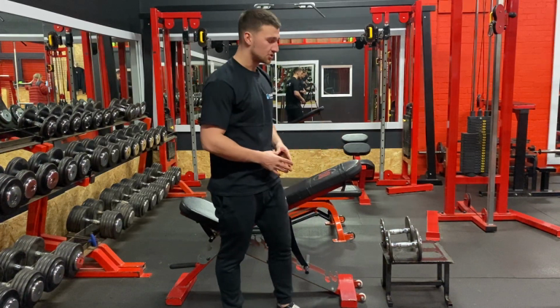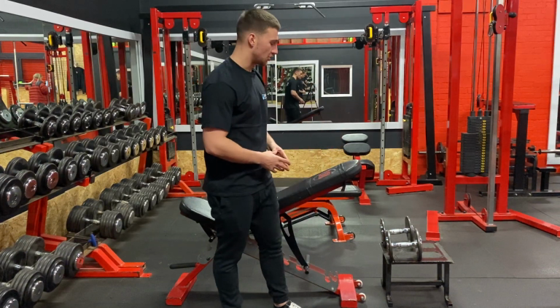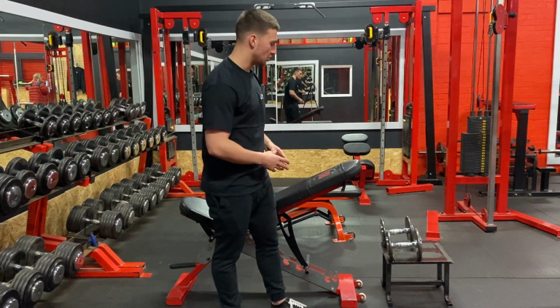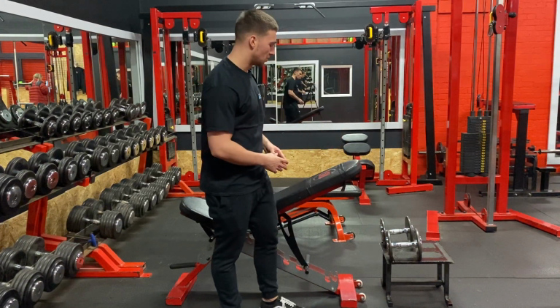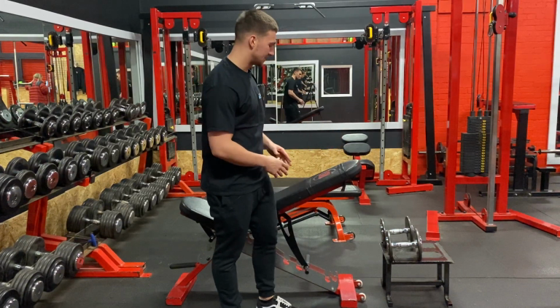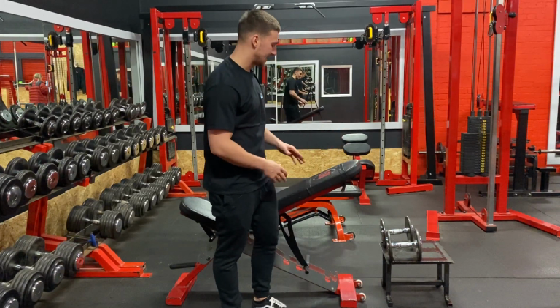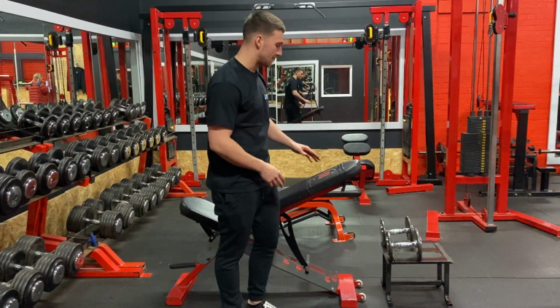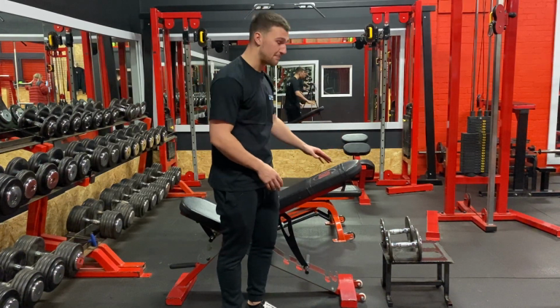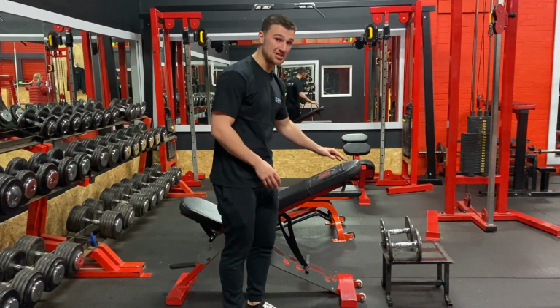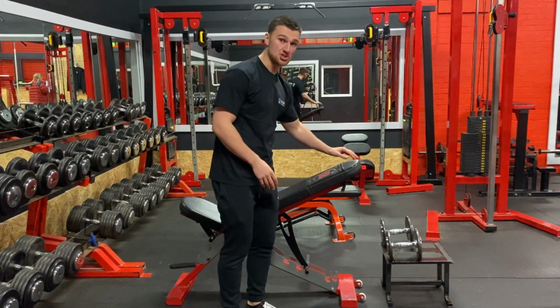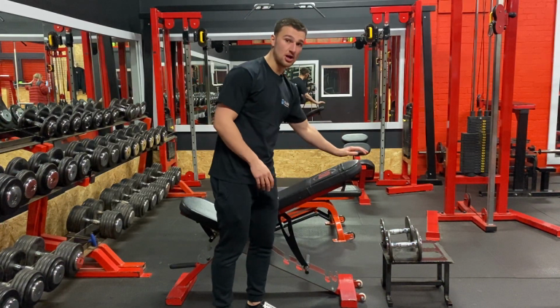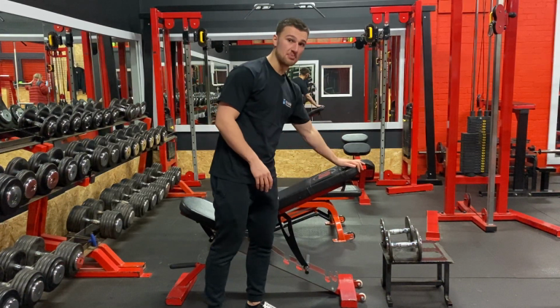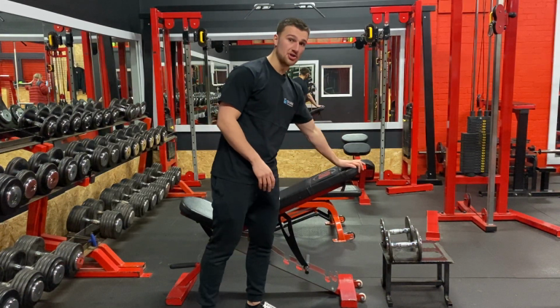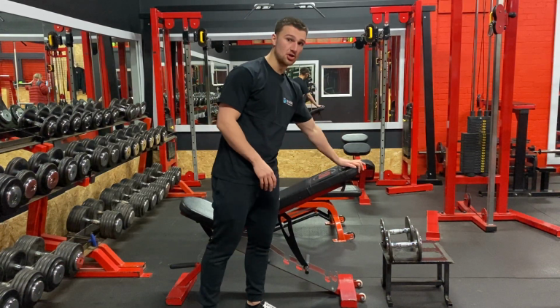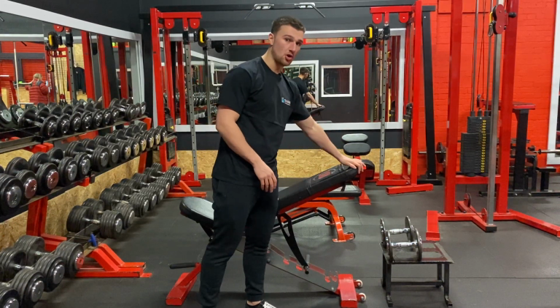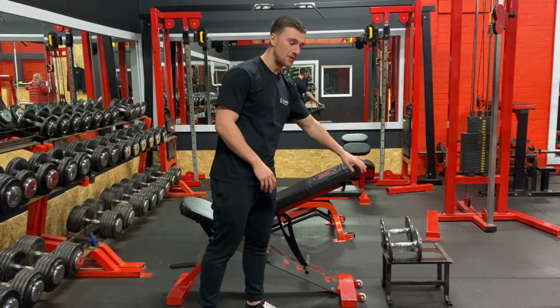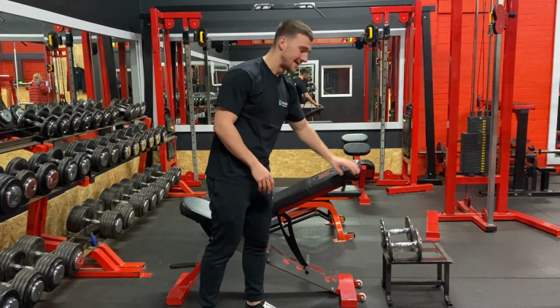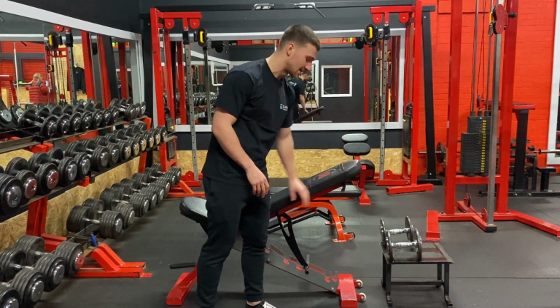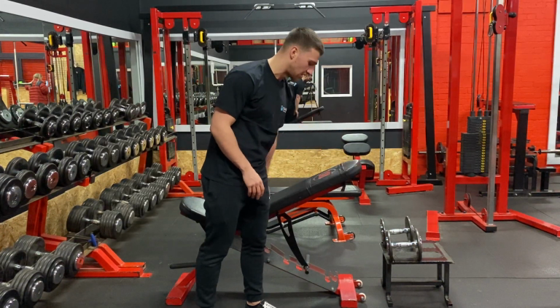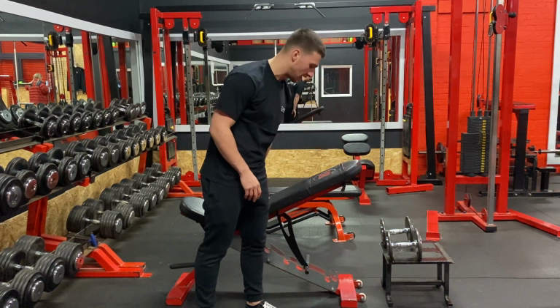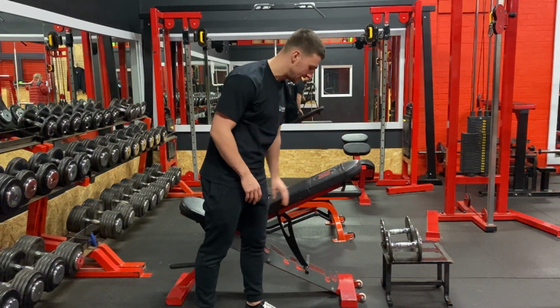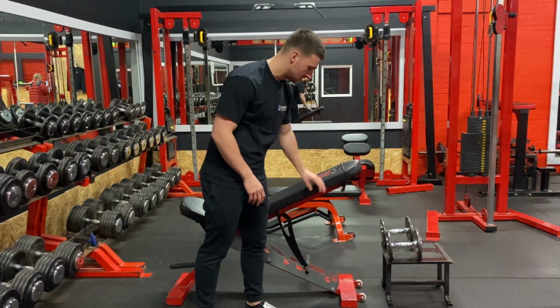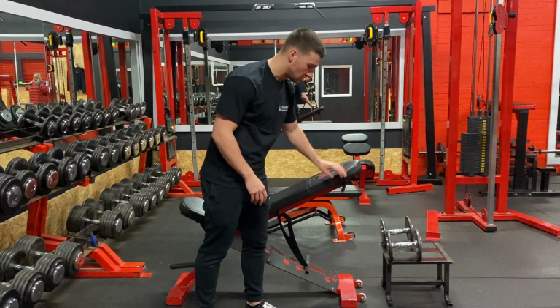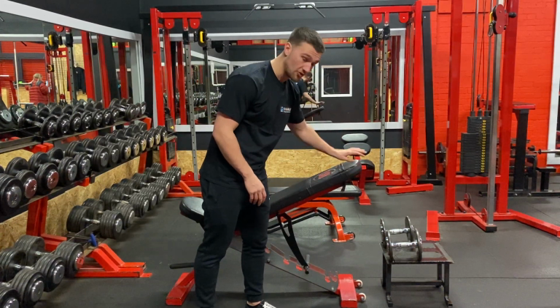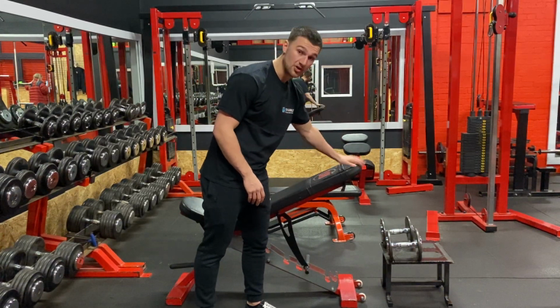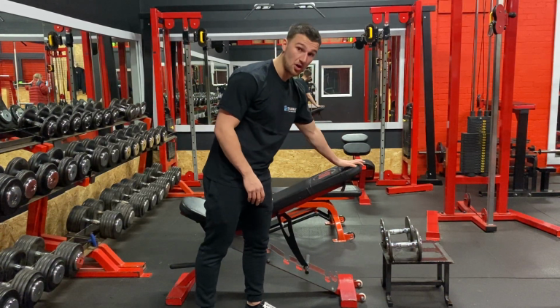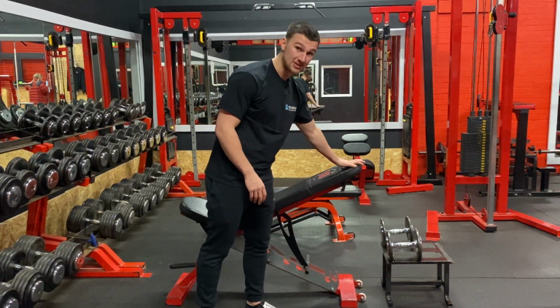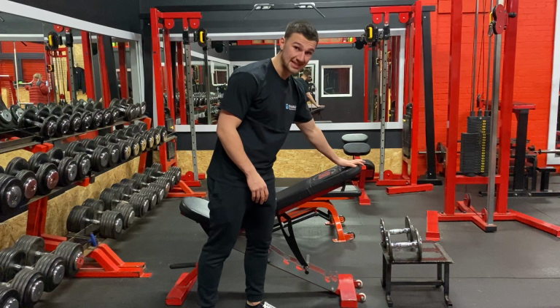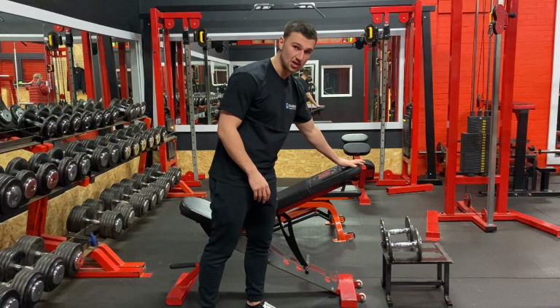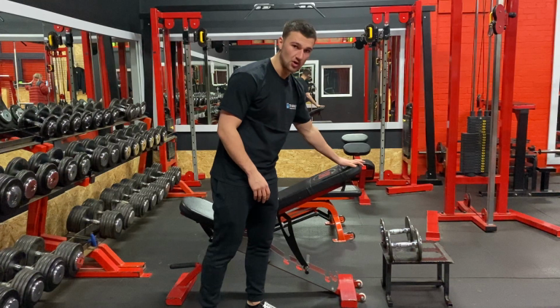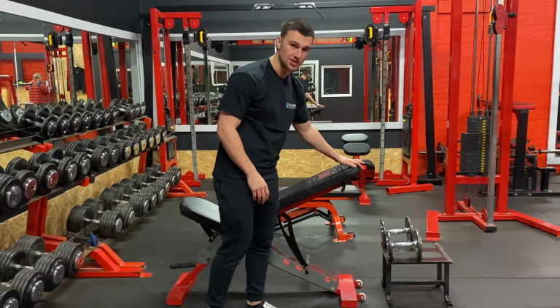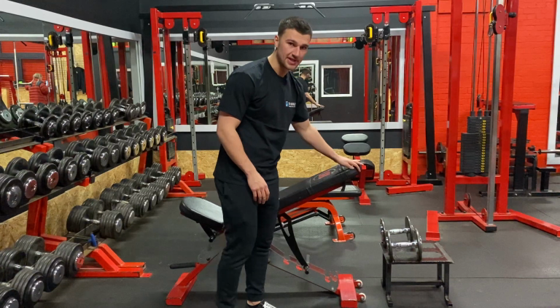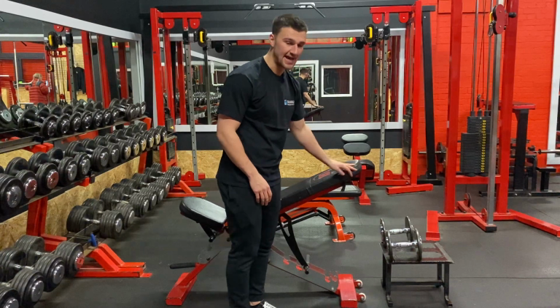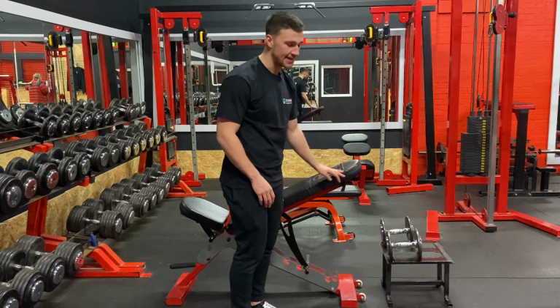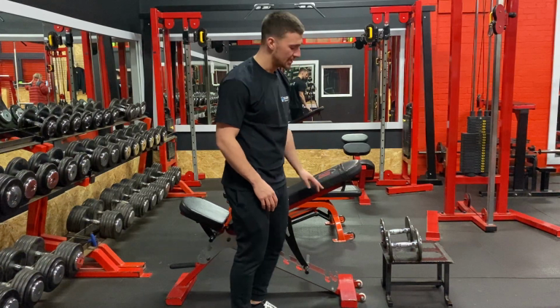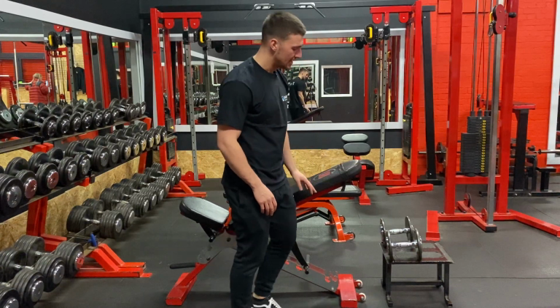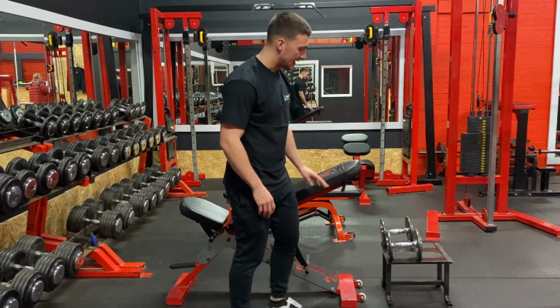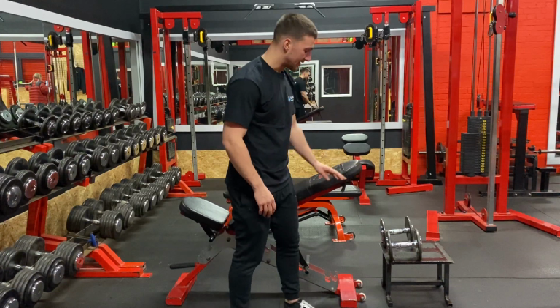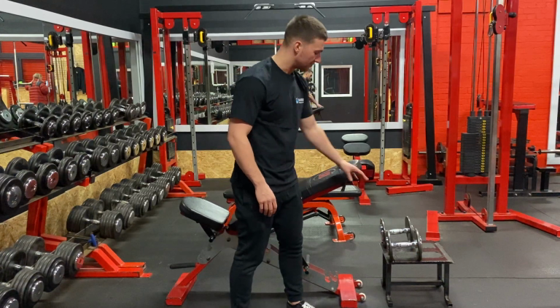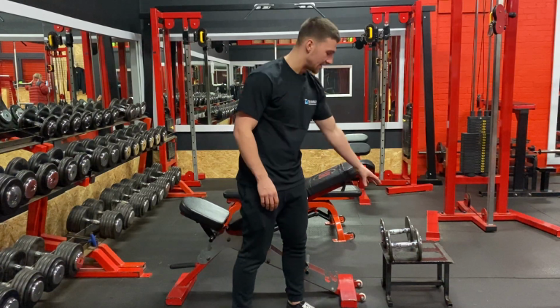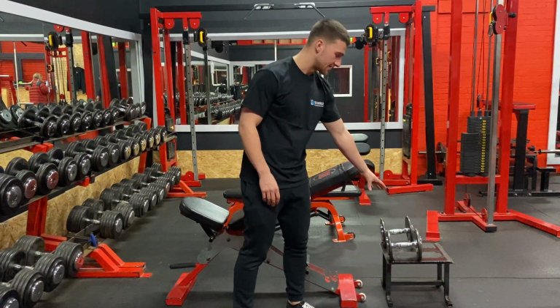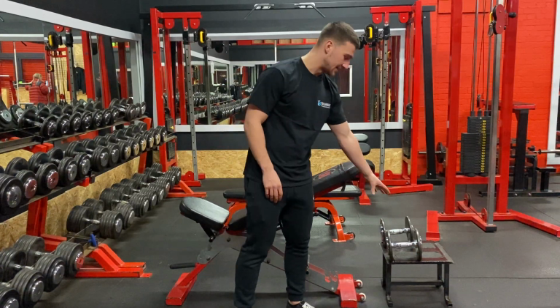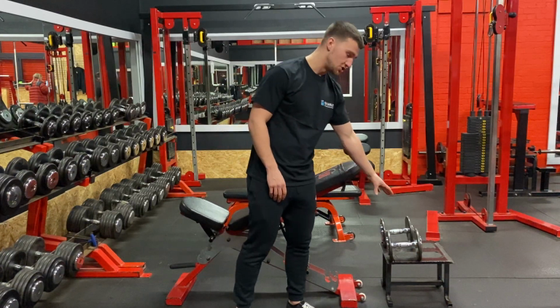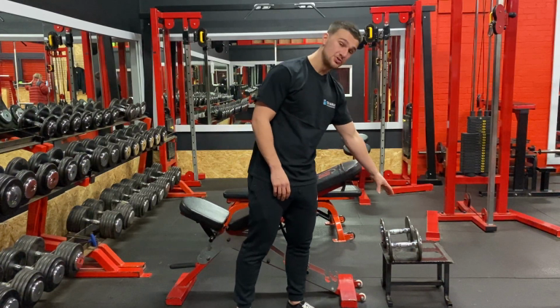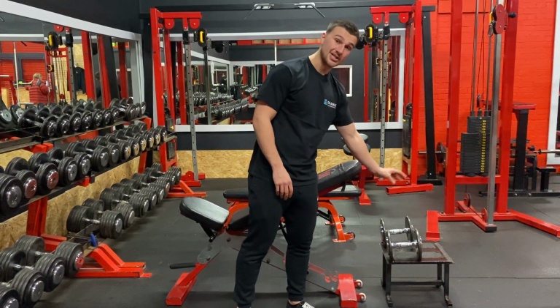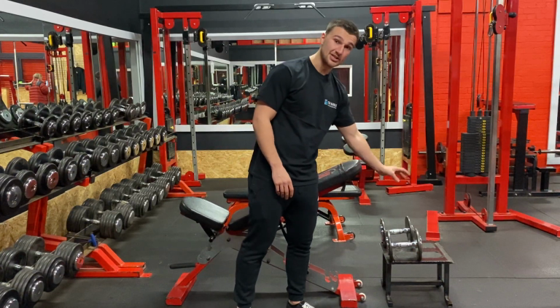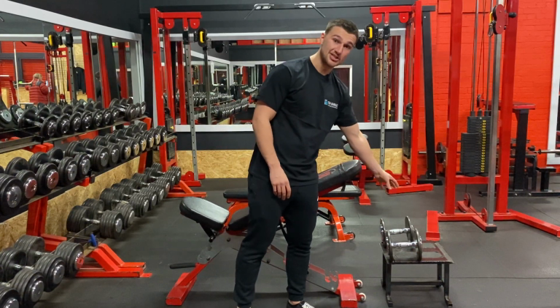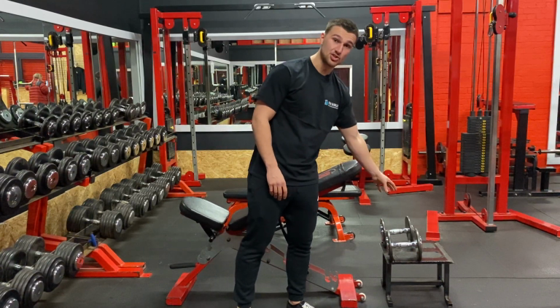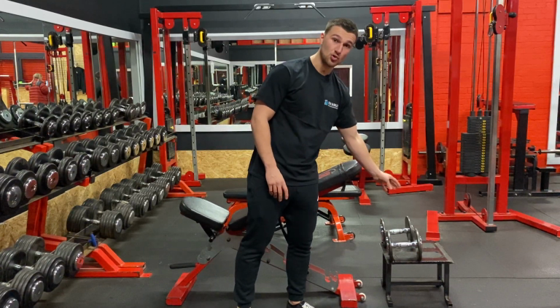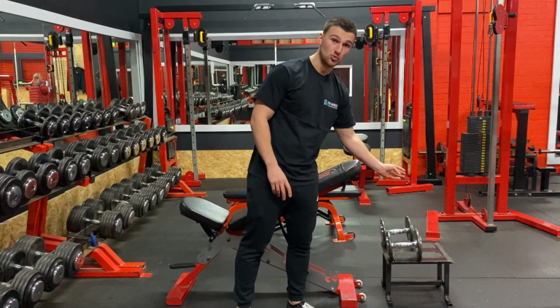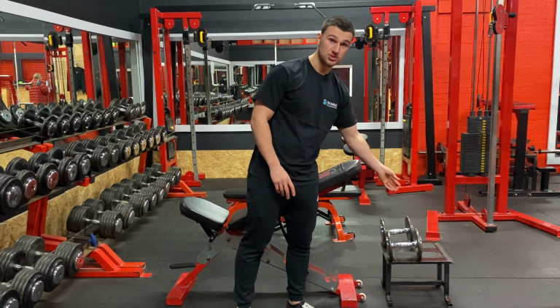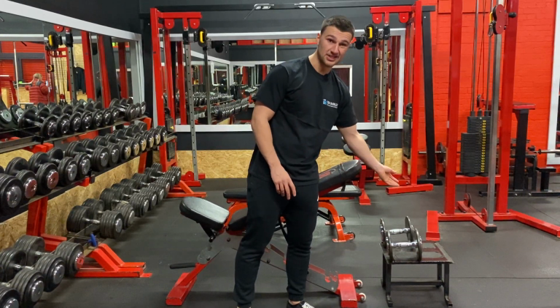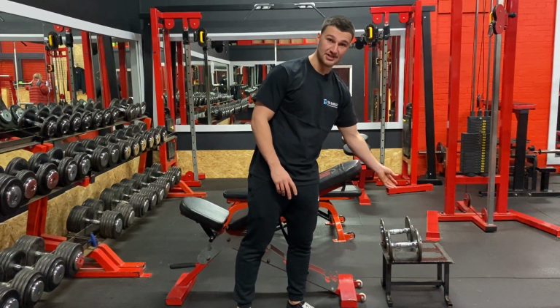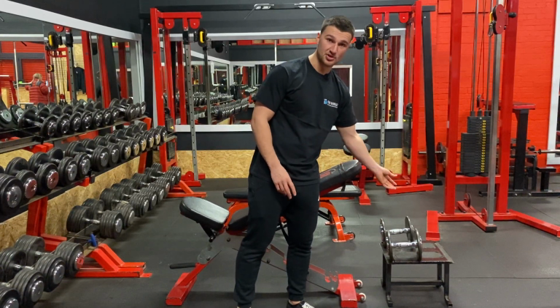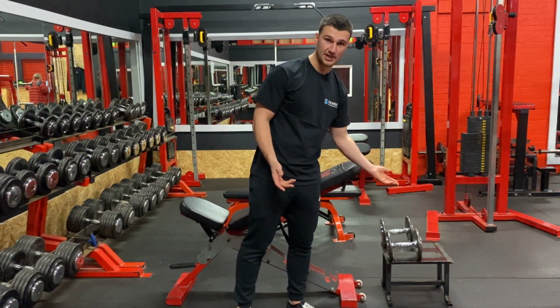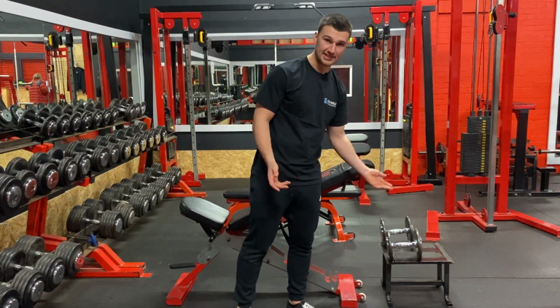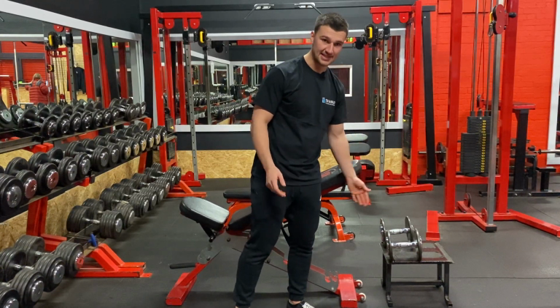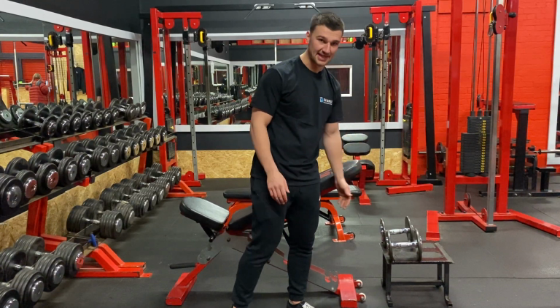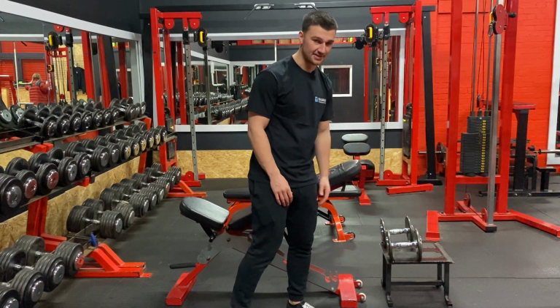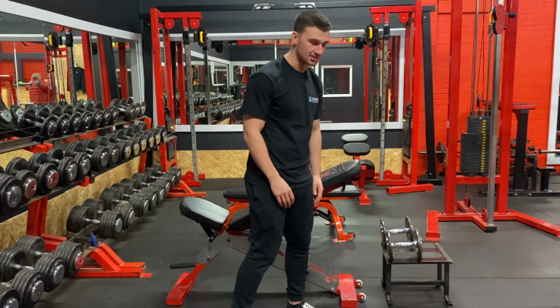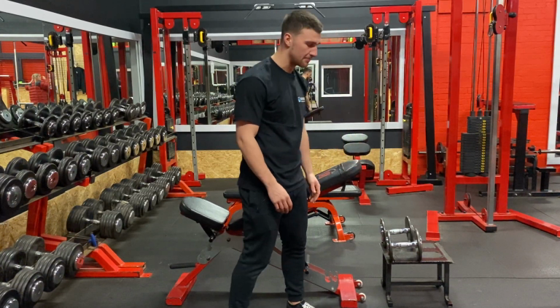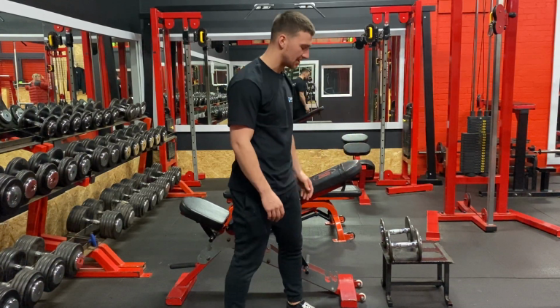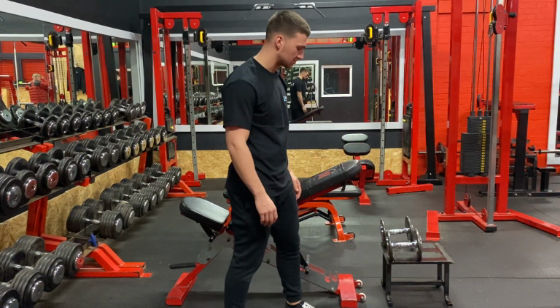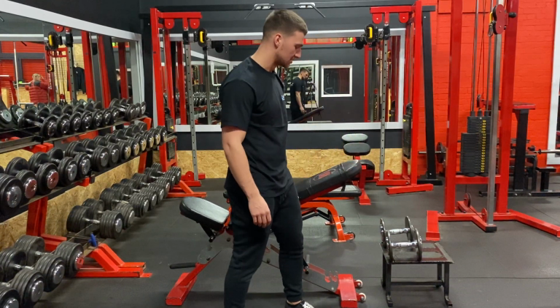You want to set a bench up on a low incline — the lowest incline you can. I recommend using a stool so you can easily get the dumbbells.